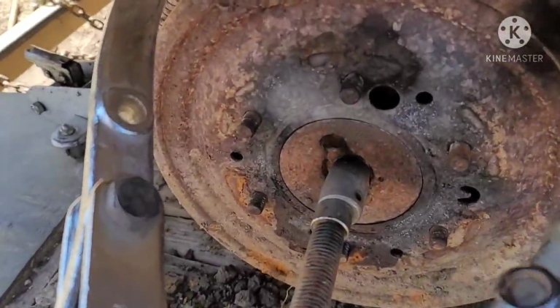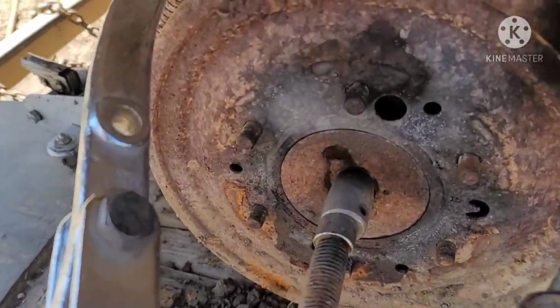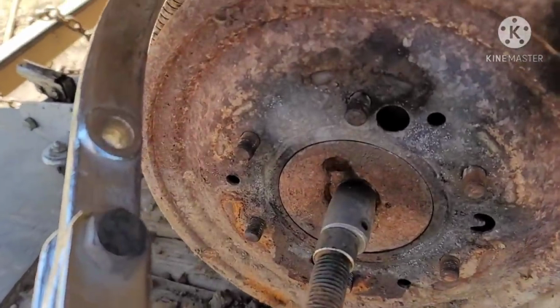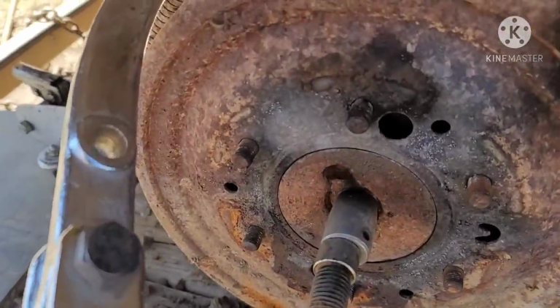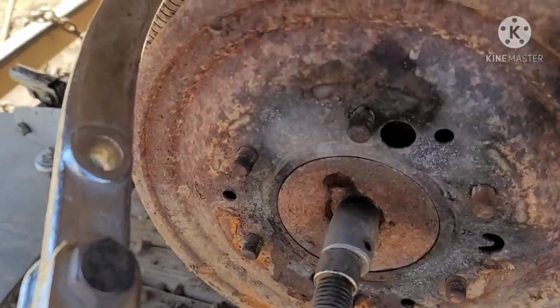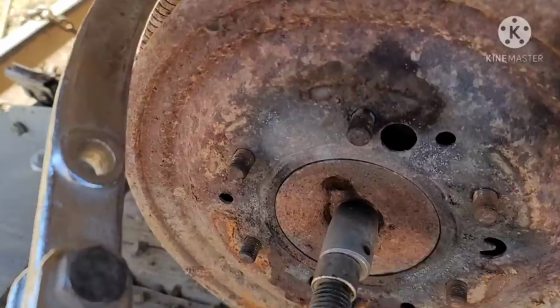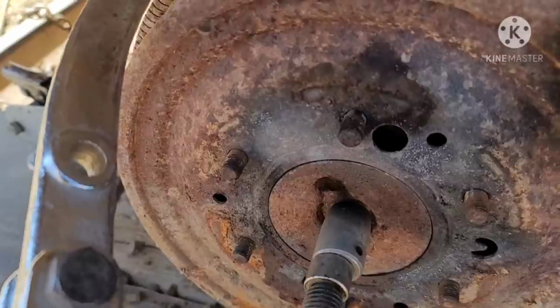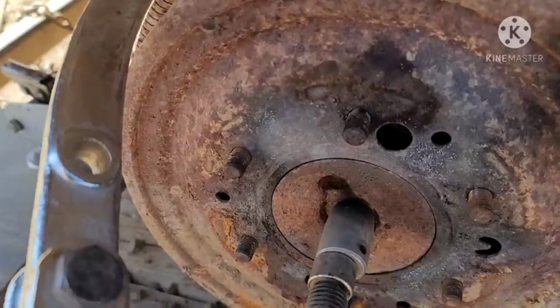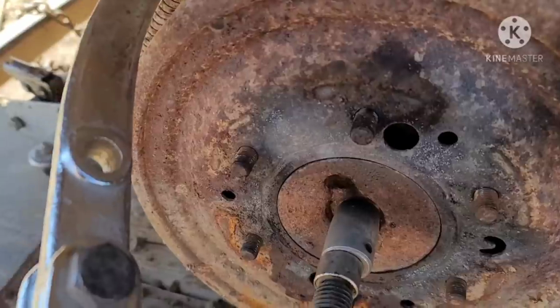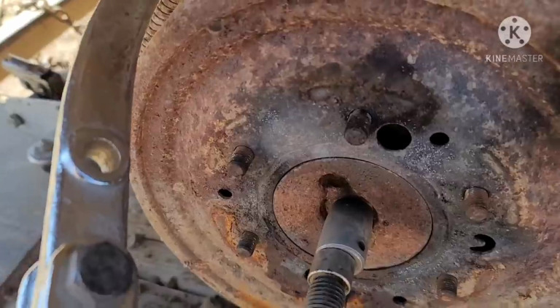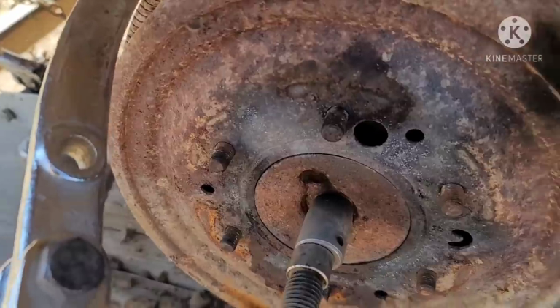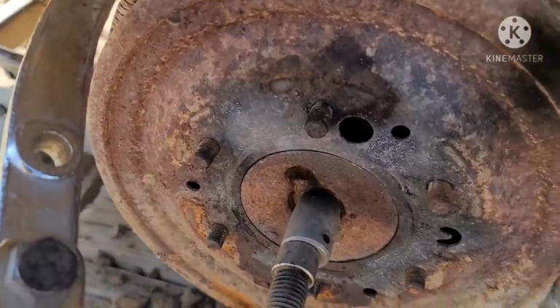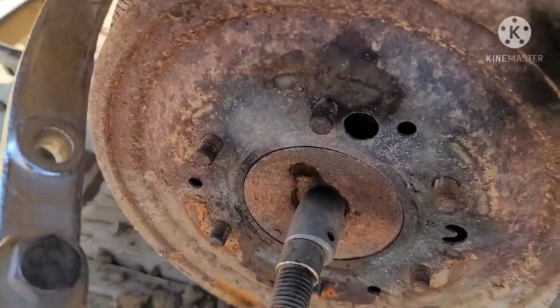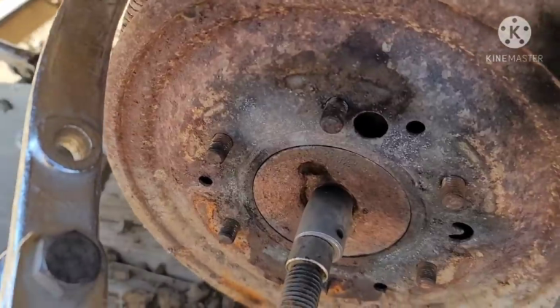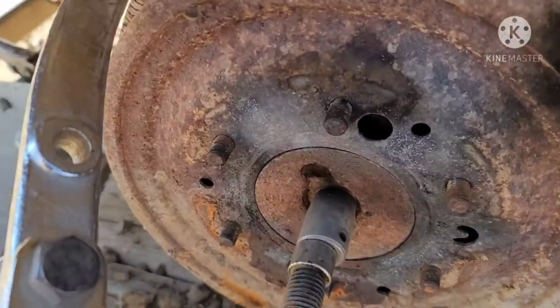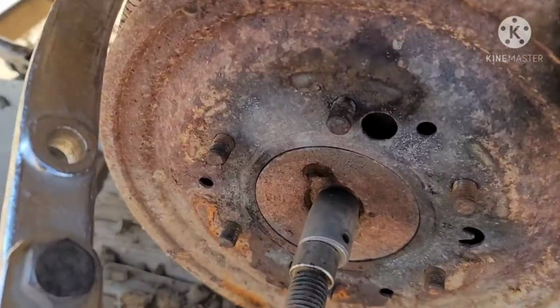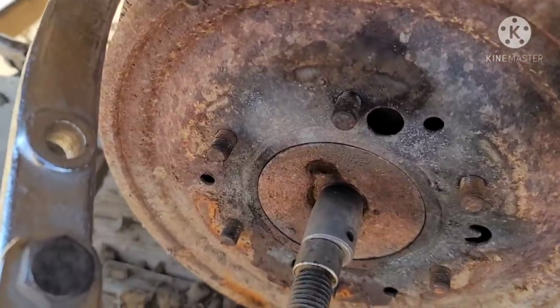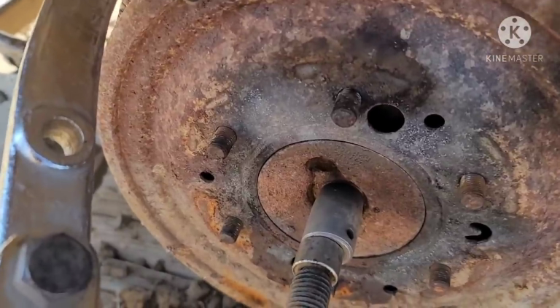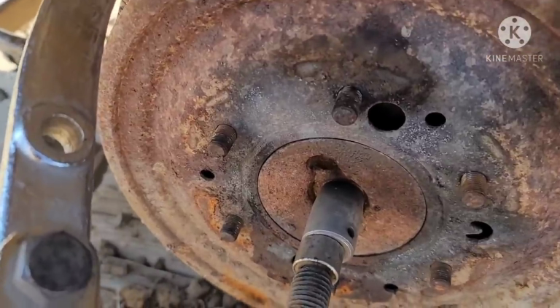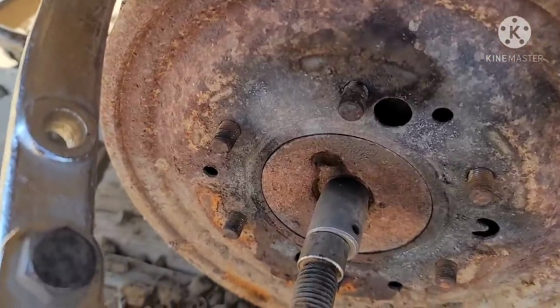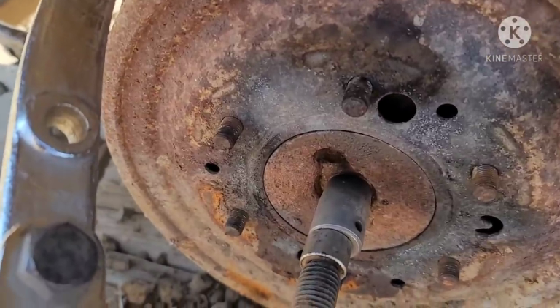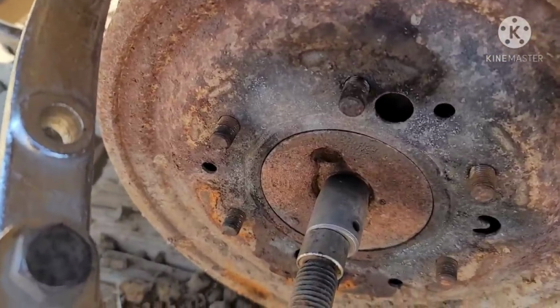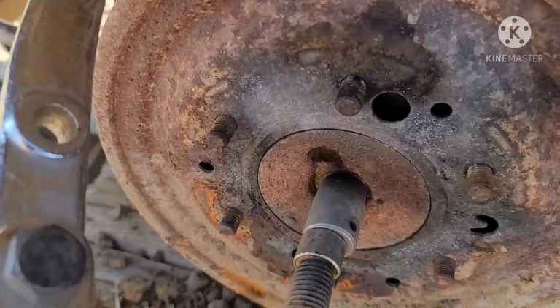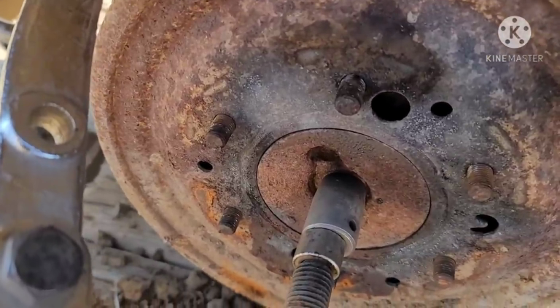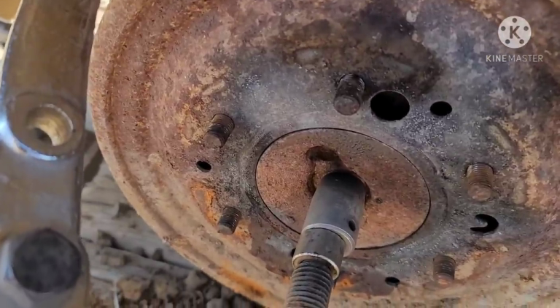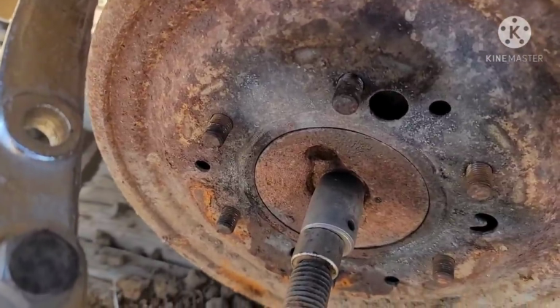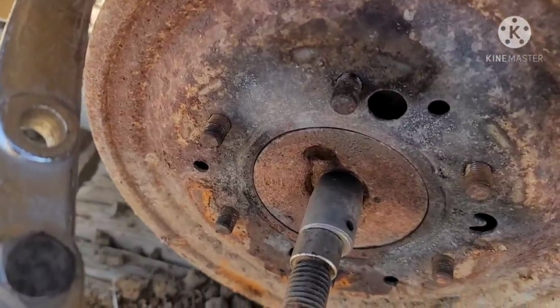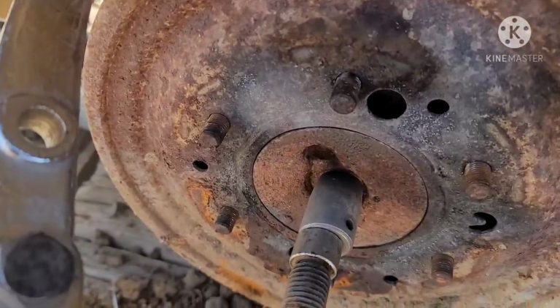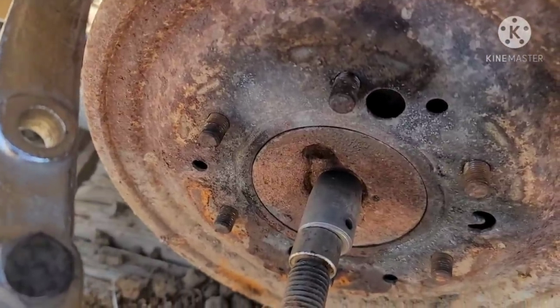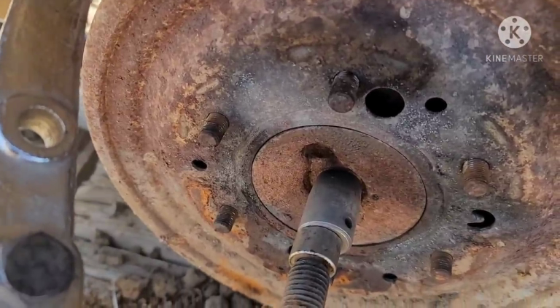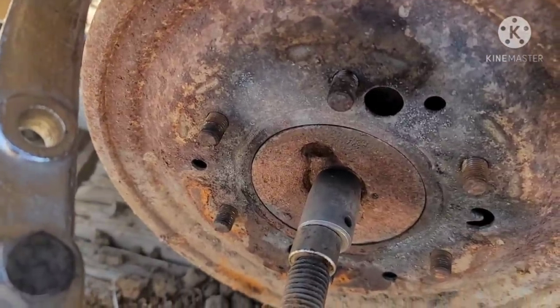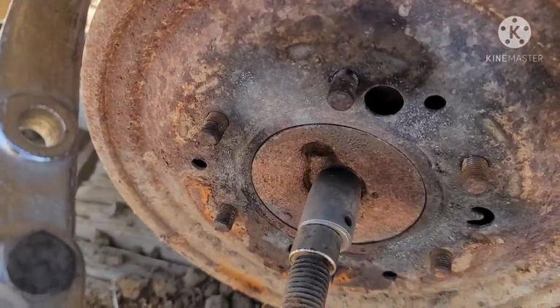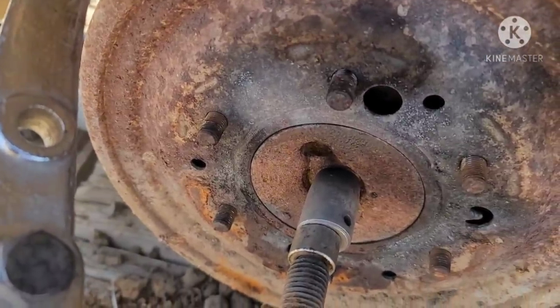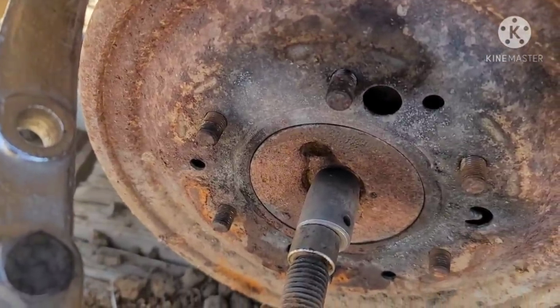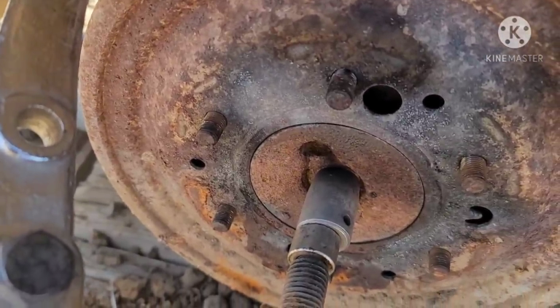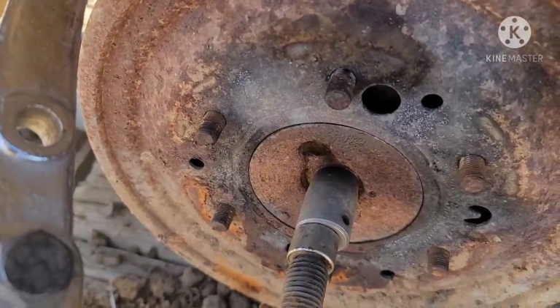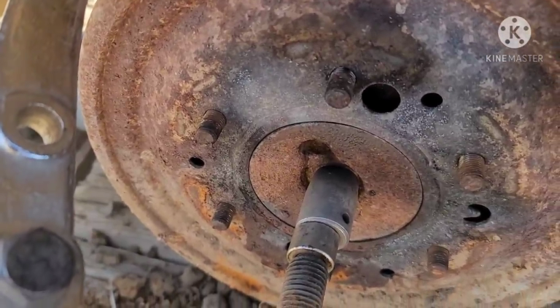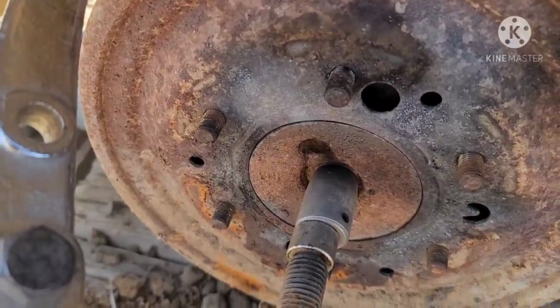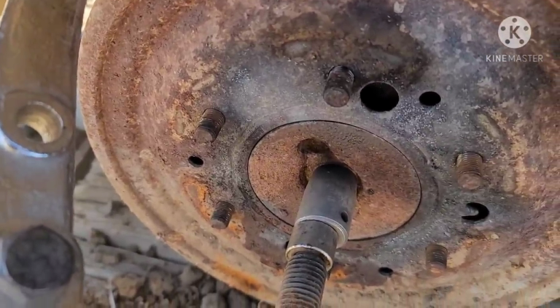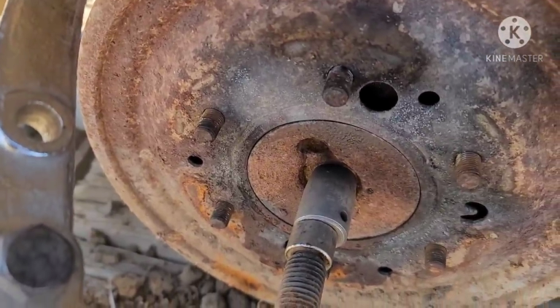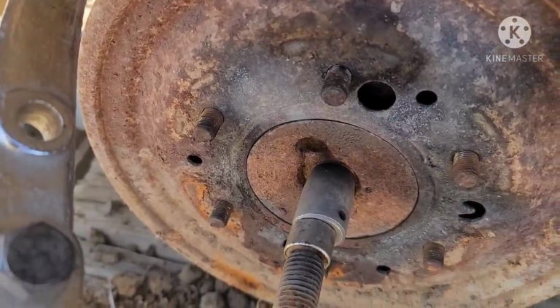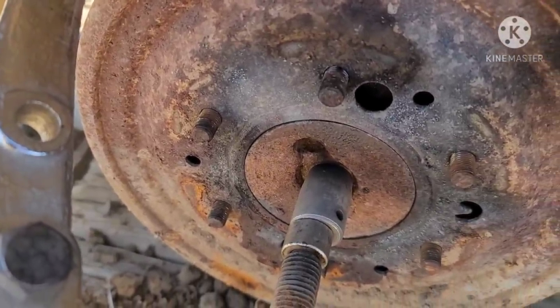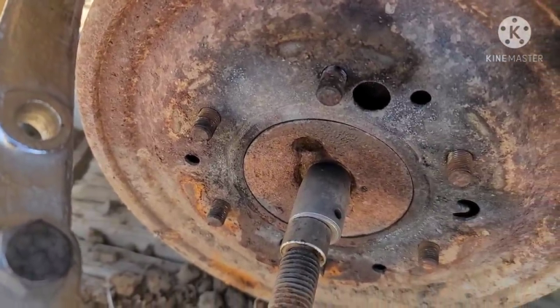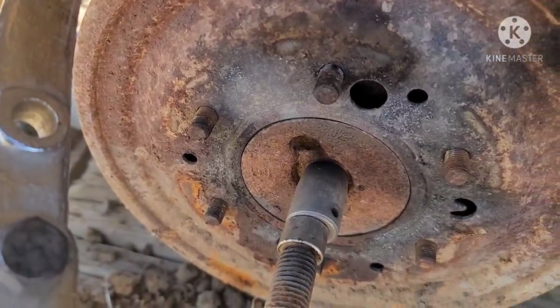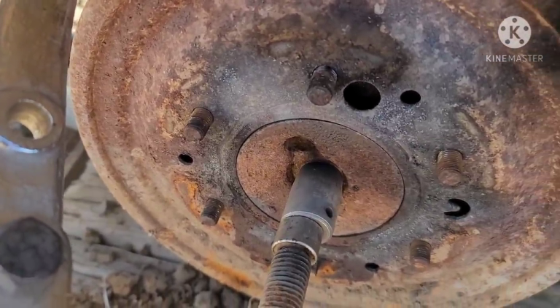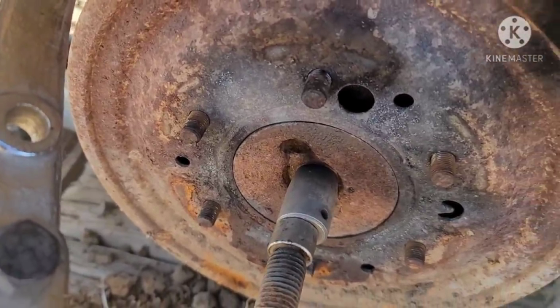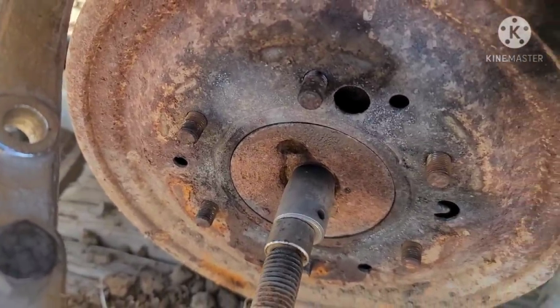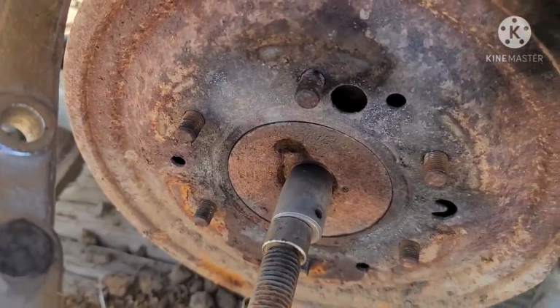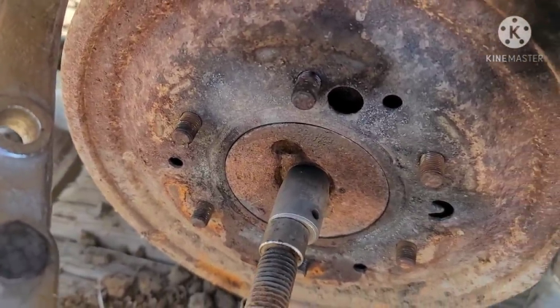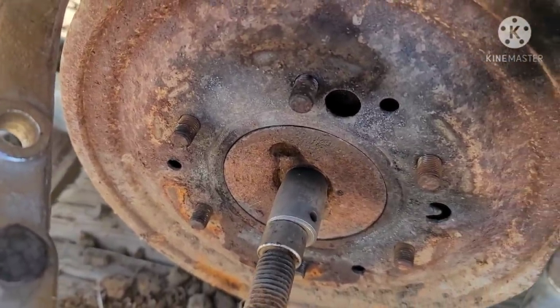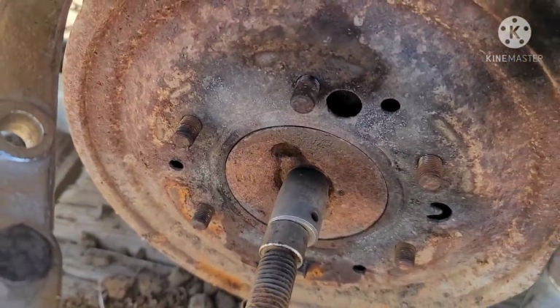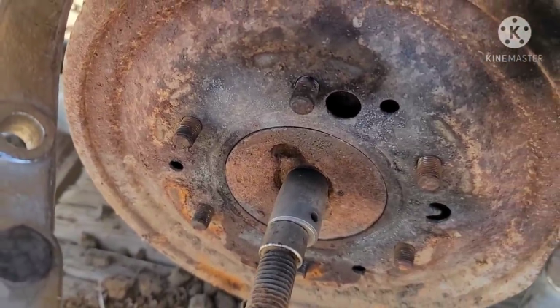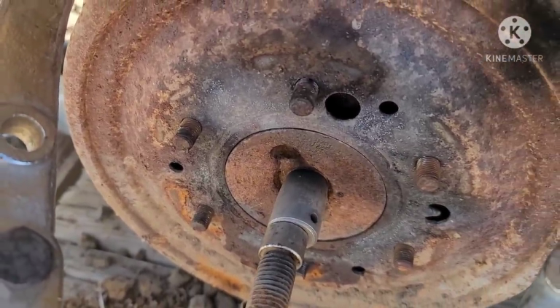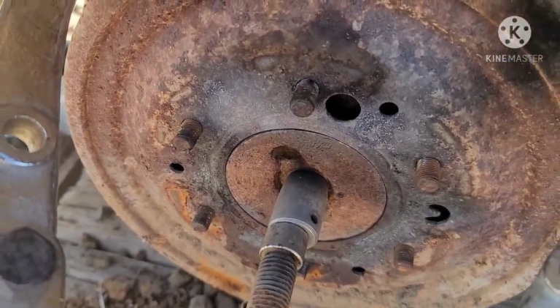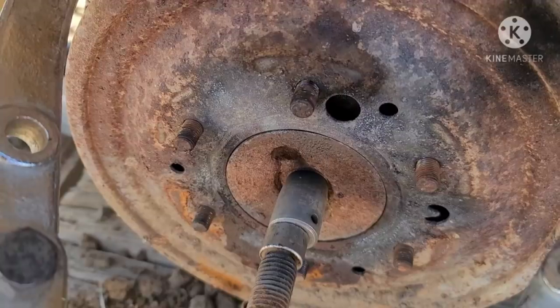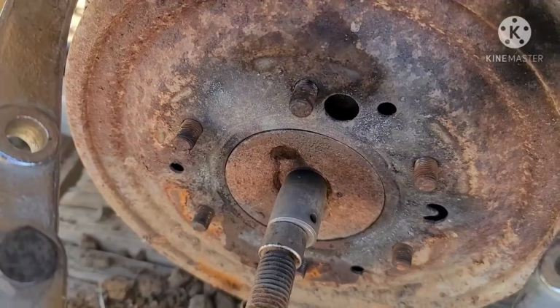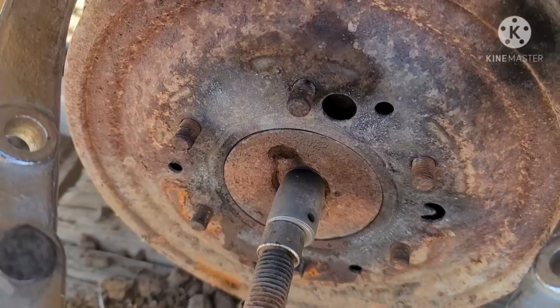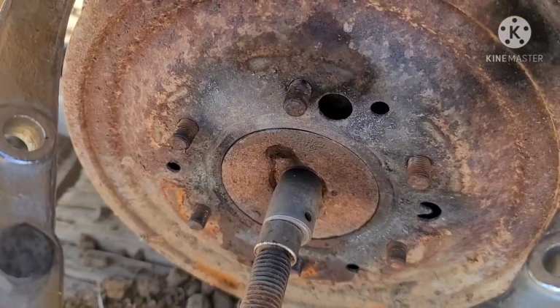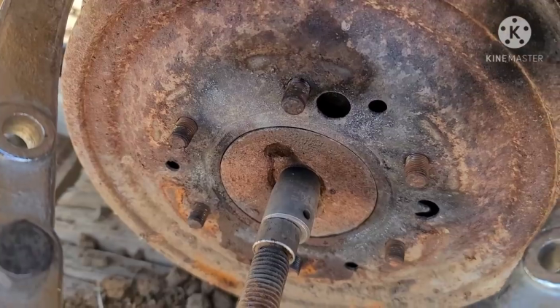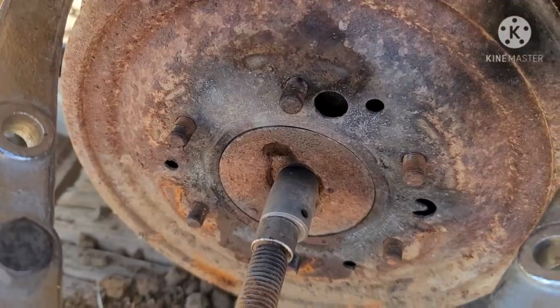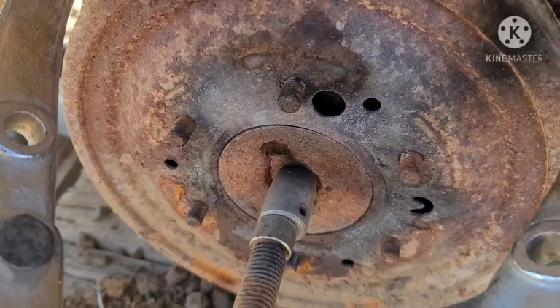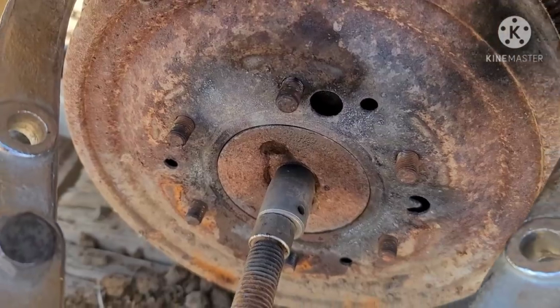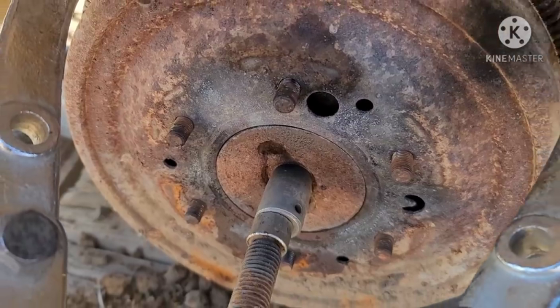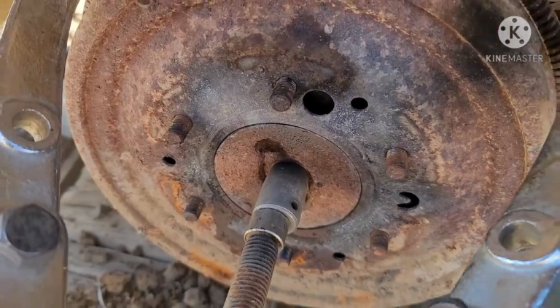Once you can see the end of it has cleared that axle shaft, it's ready to twist the rest of the way off with the puller.